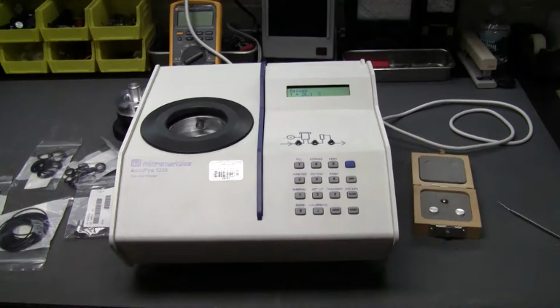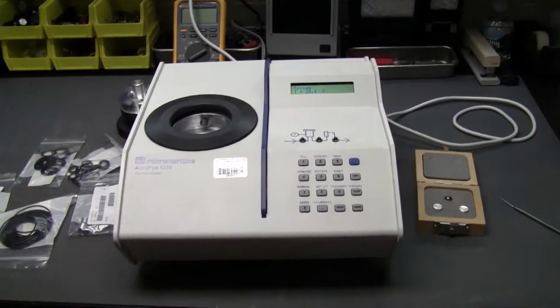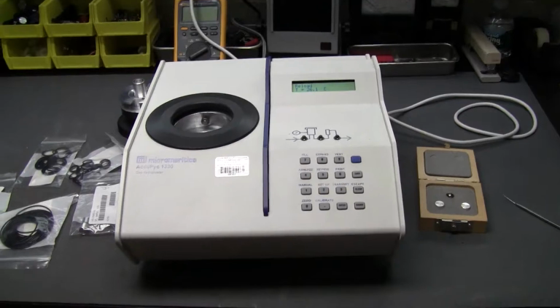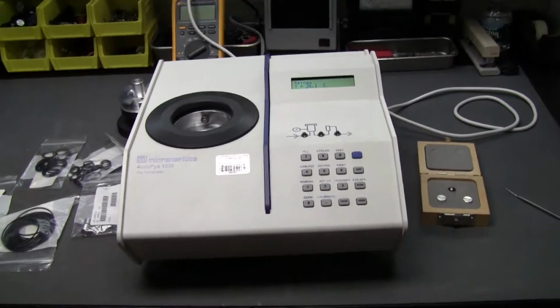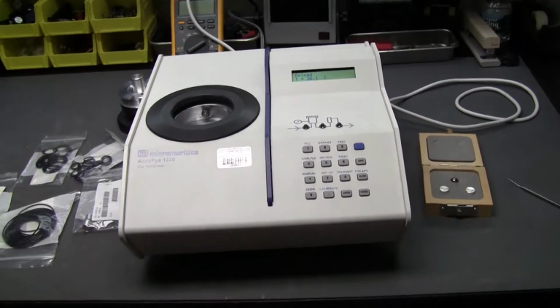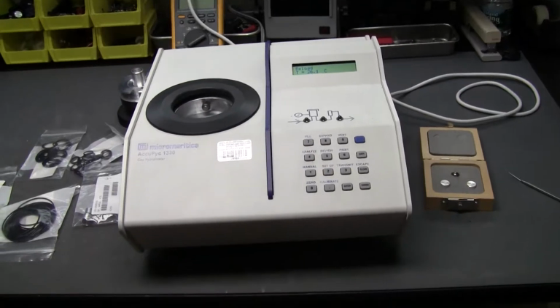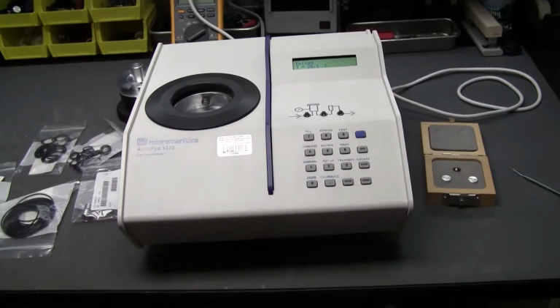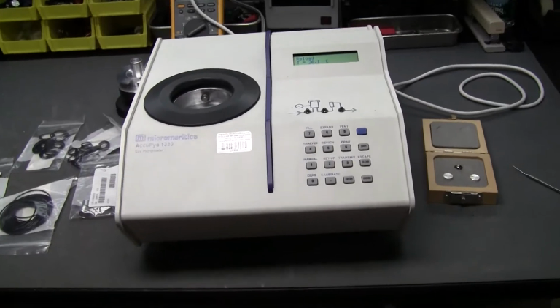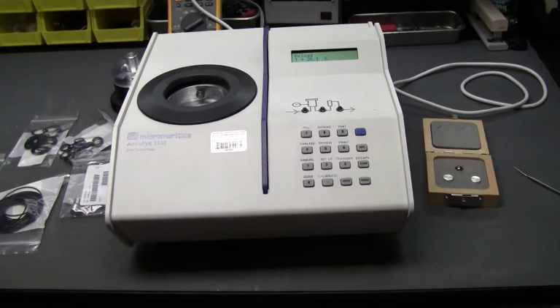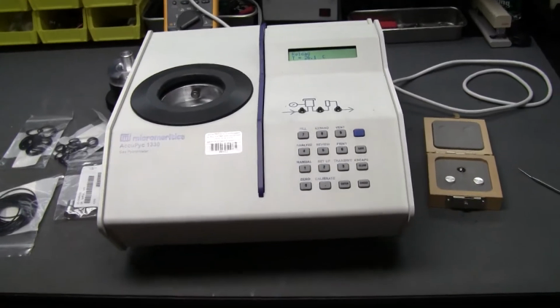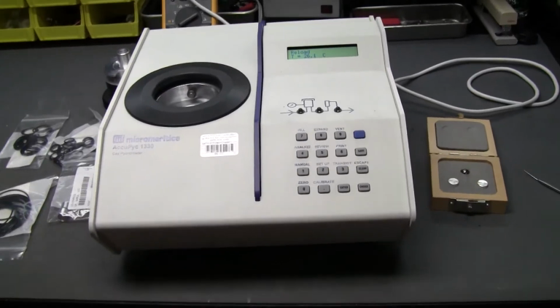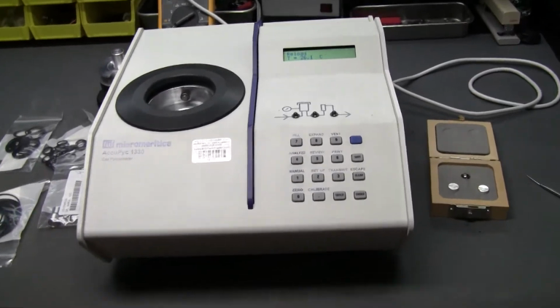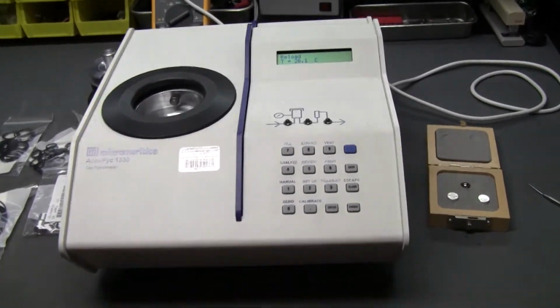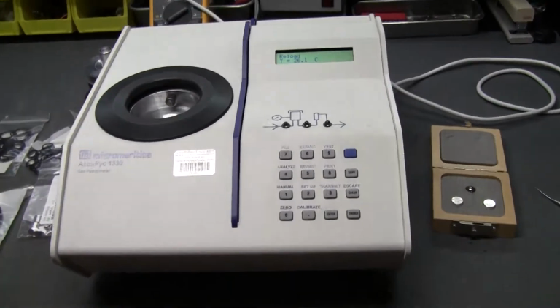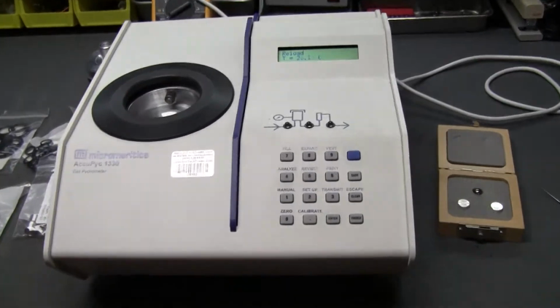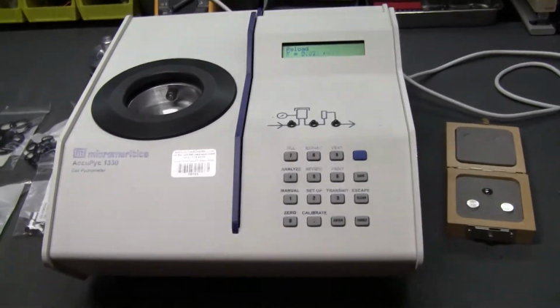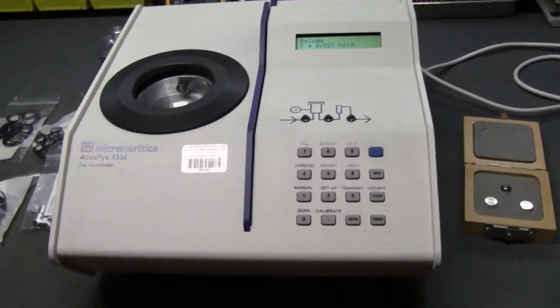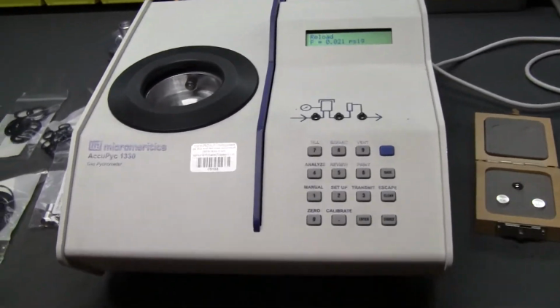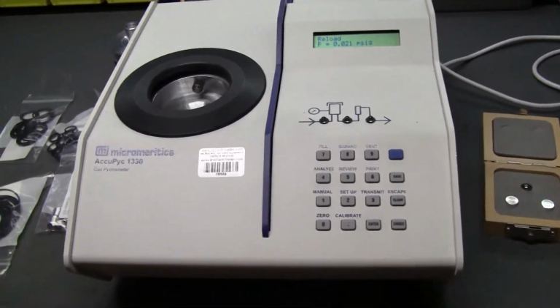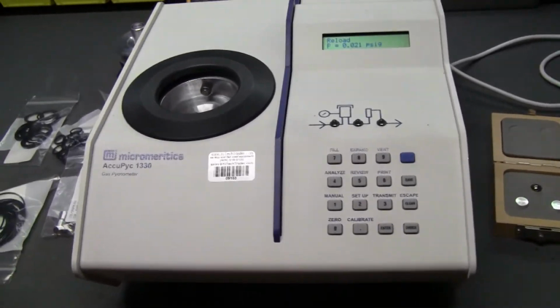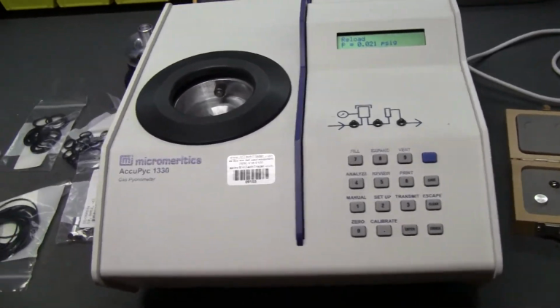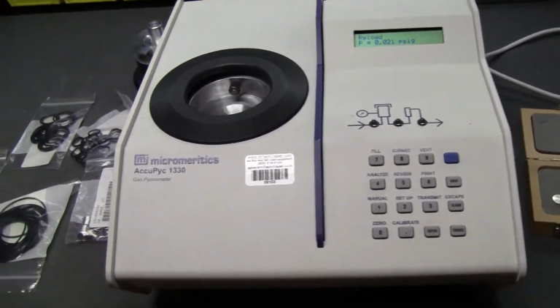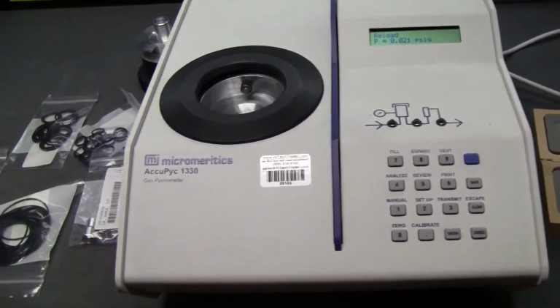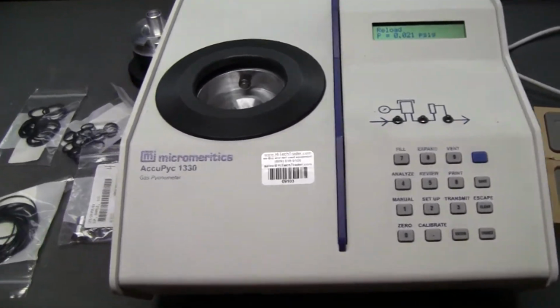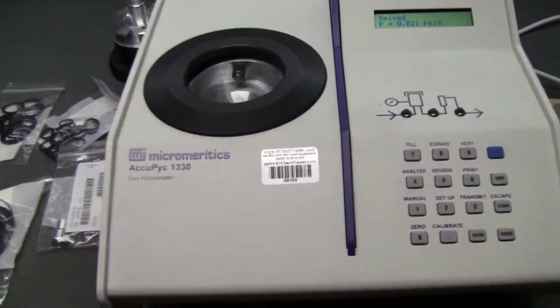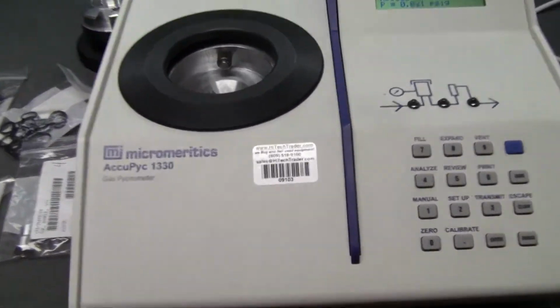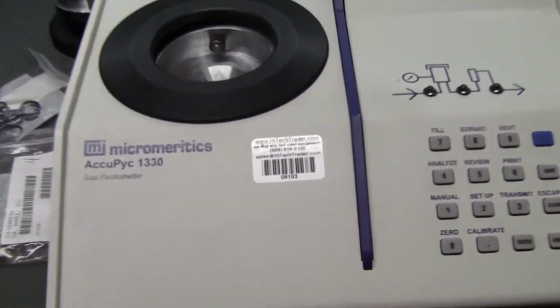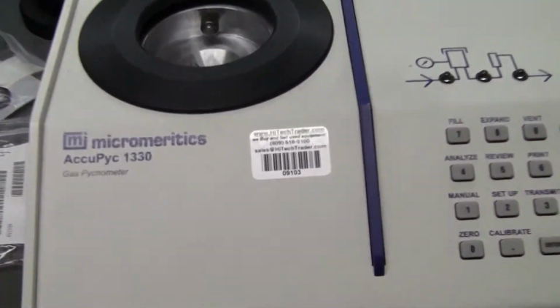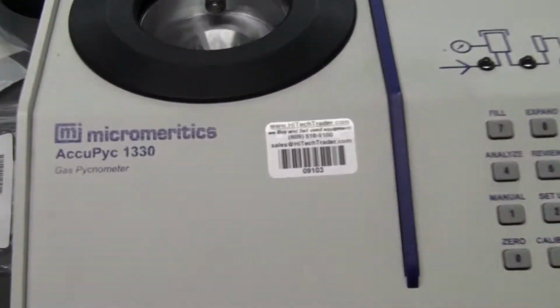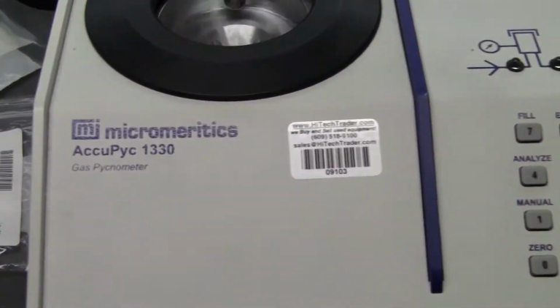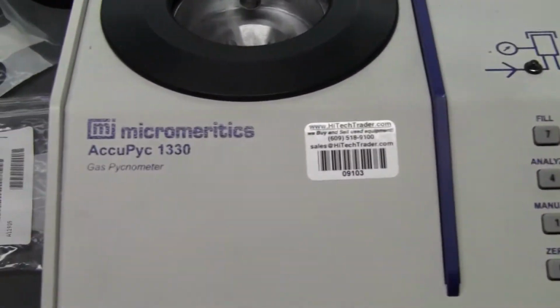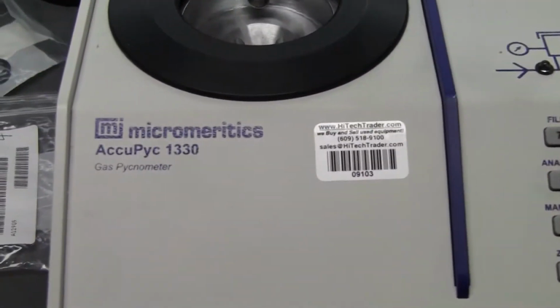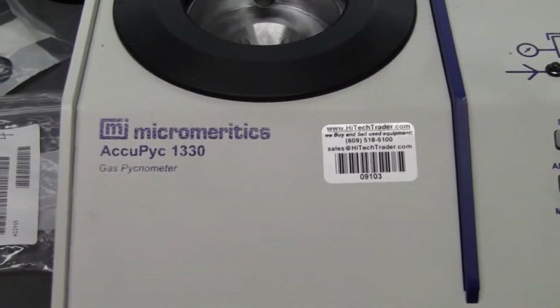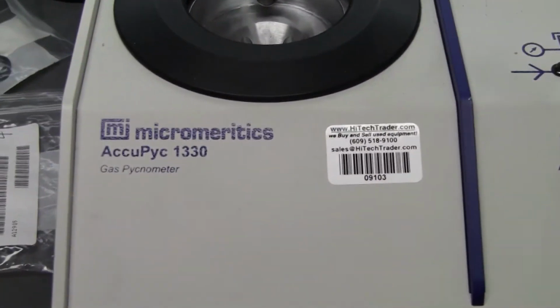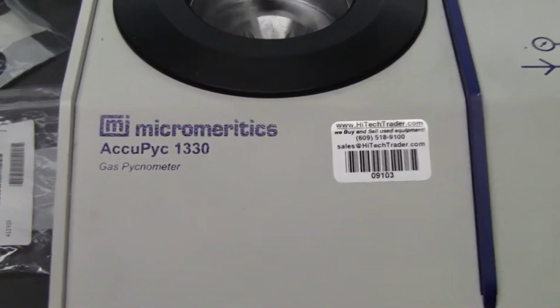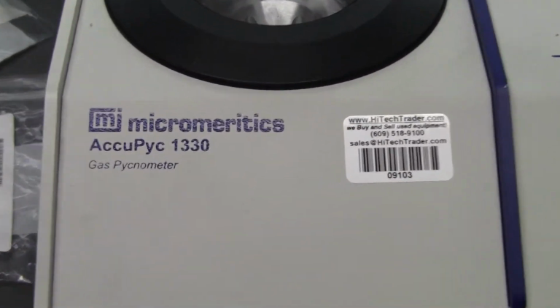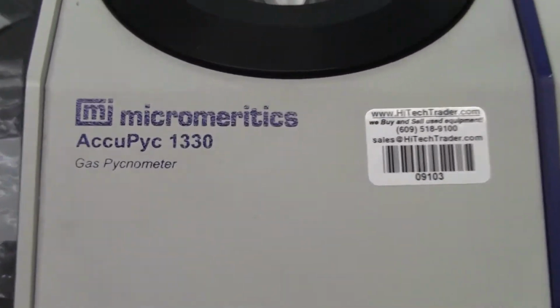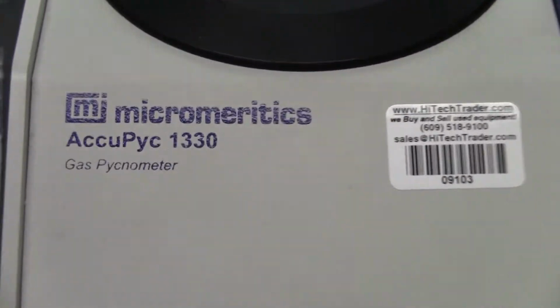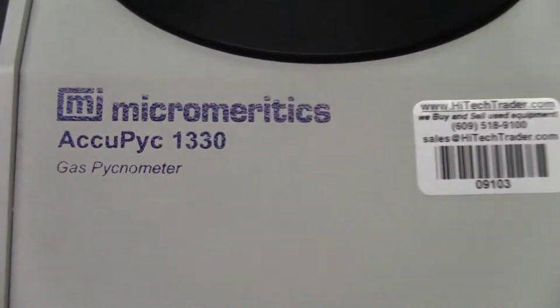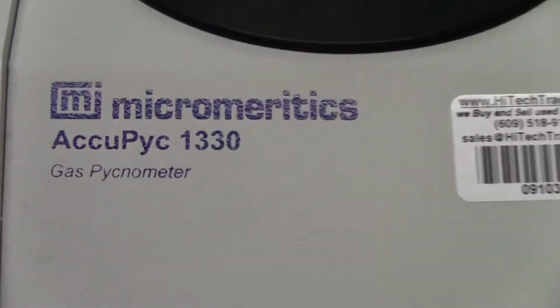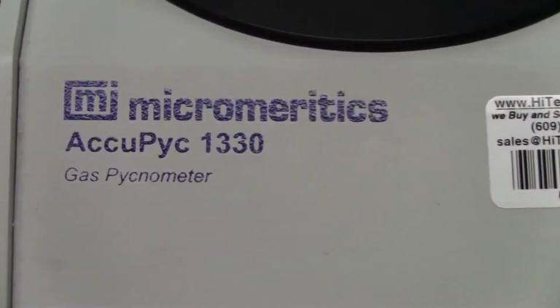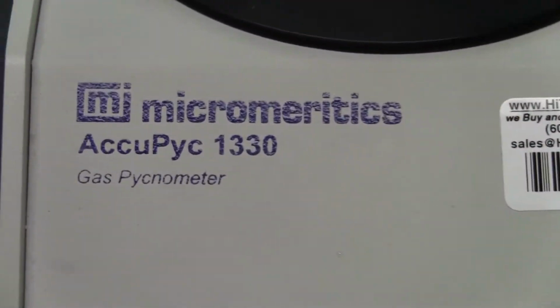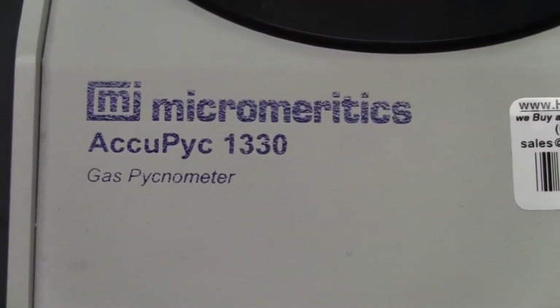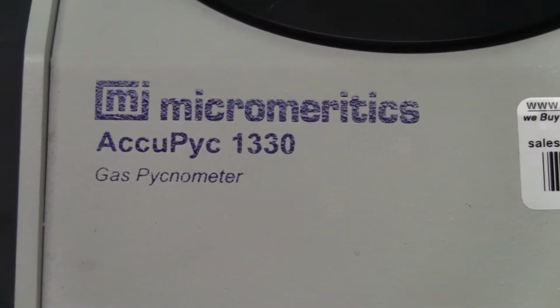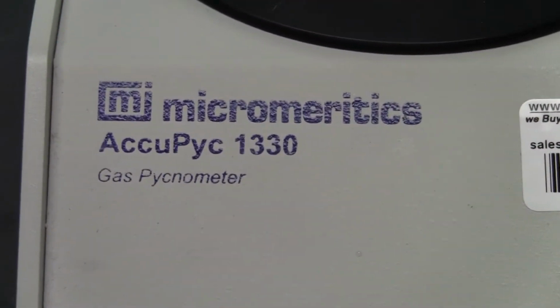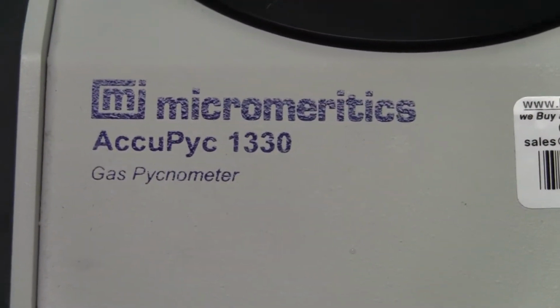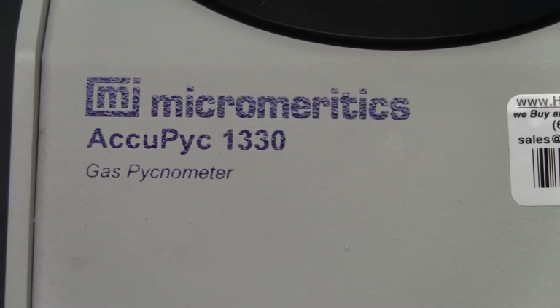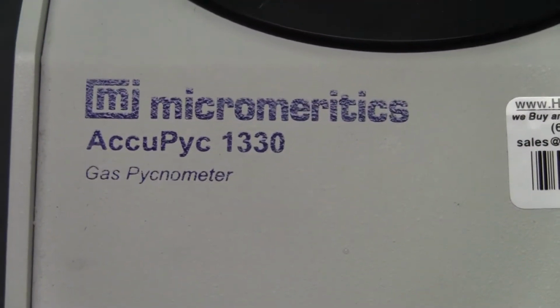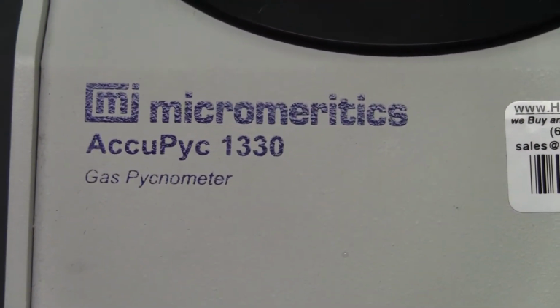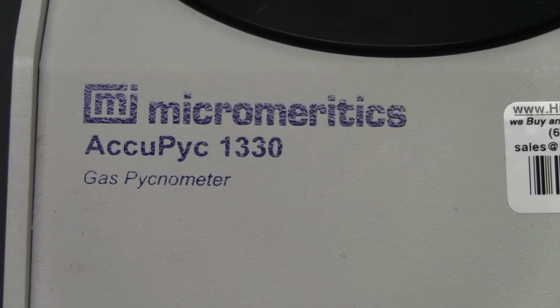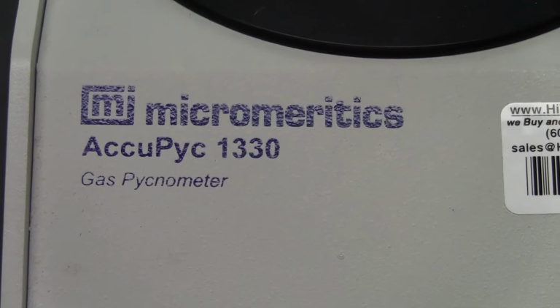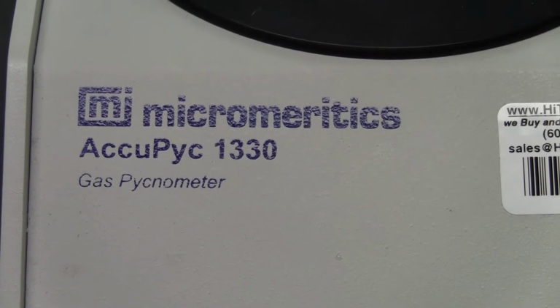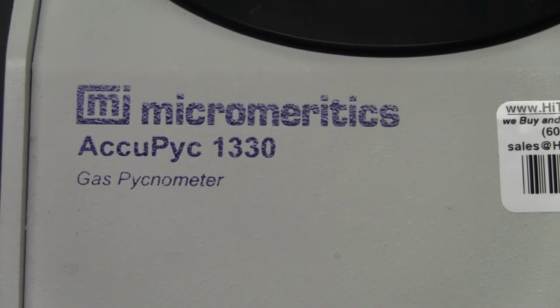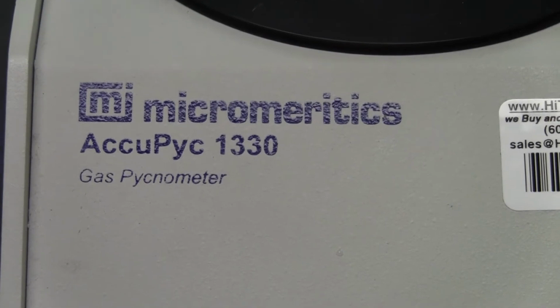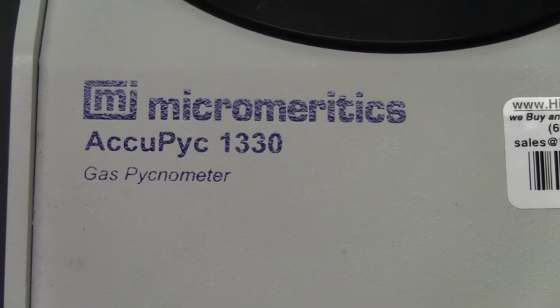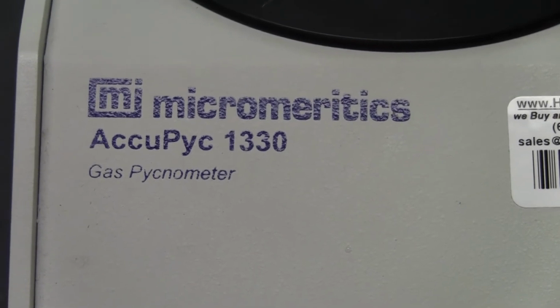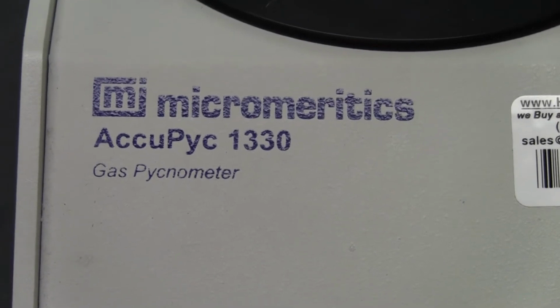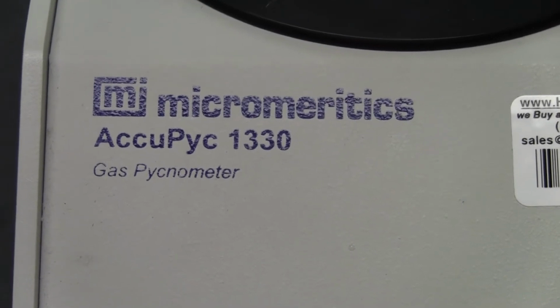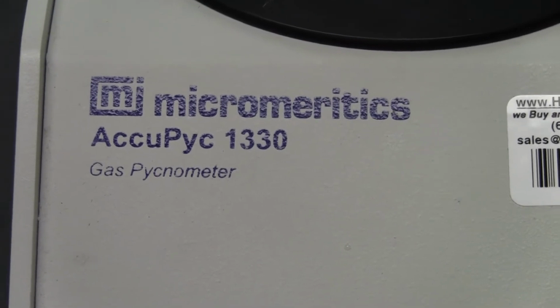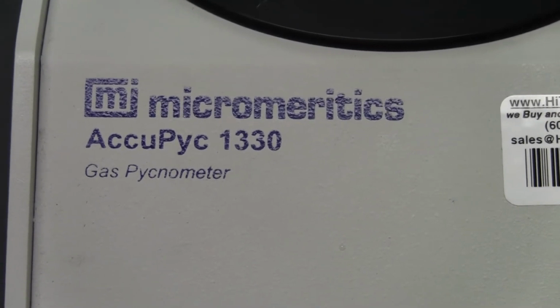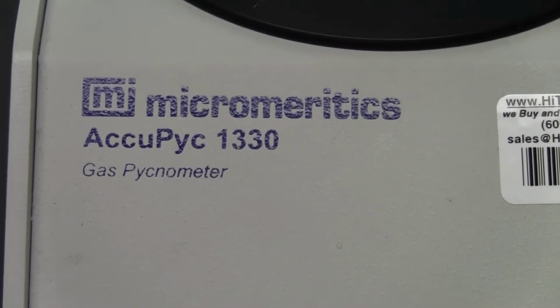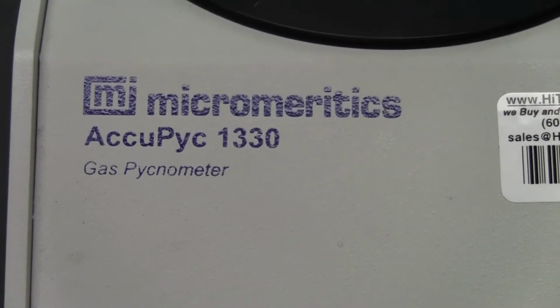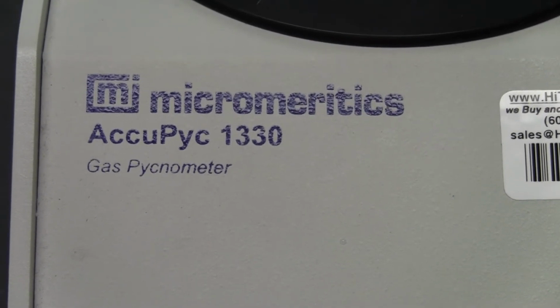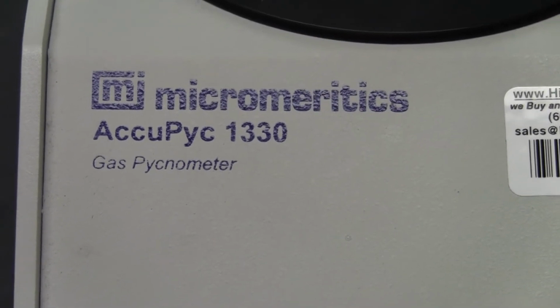Hi, this is Michael Natow from Hitech Trader. Today we're looking at the AcuPic 1330.